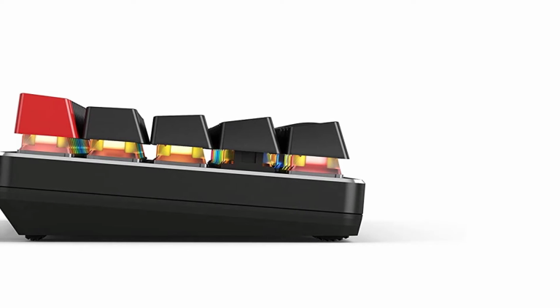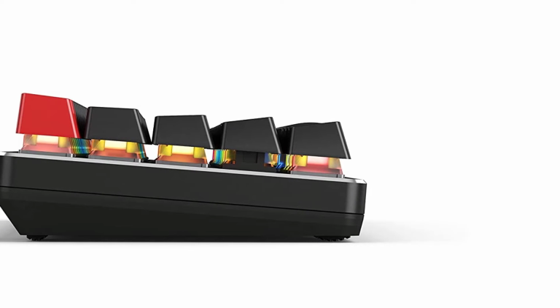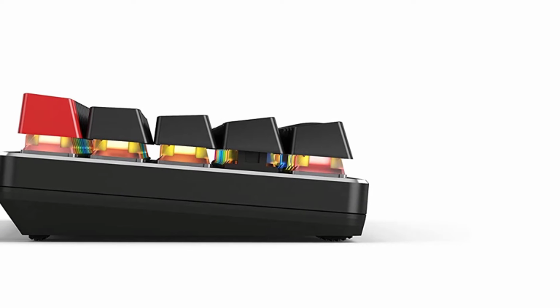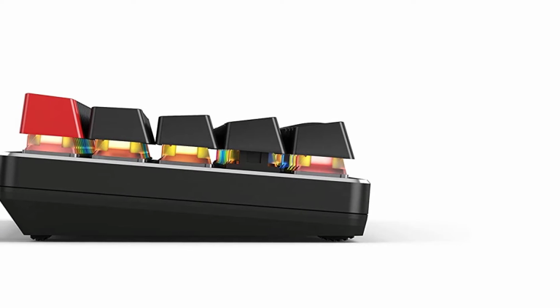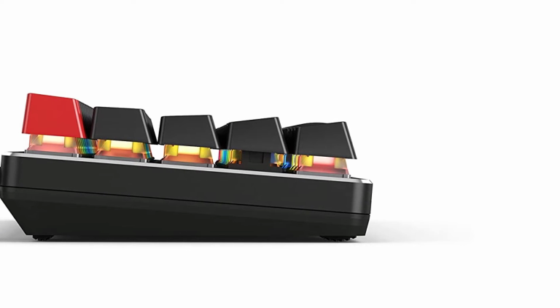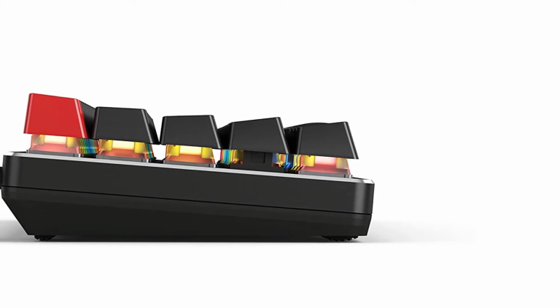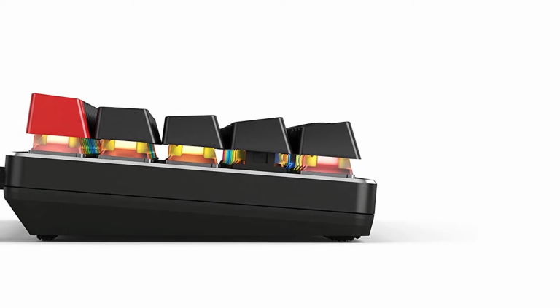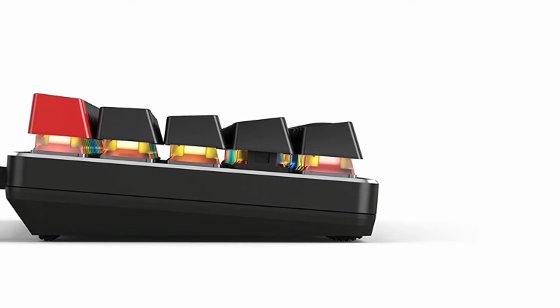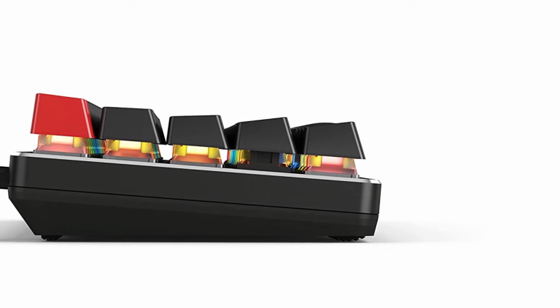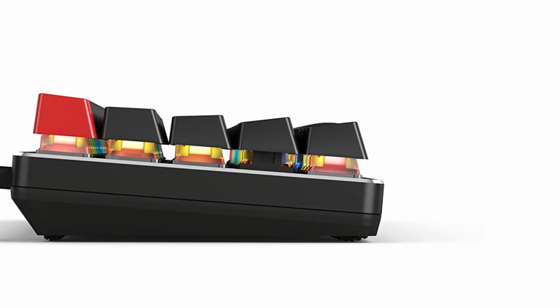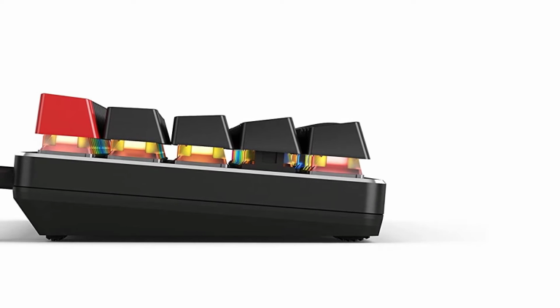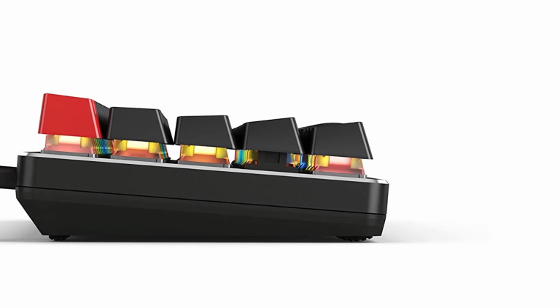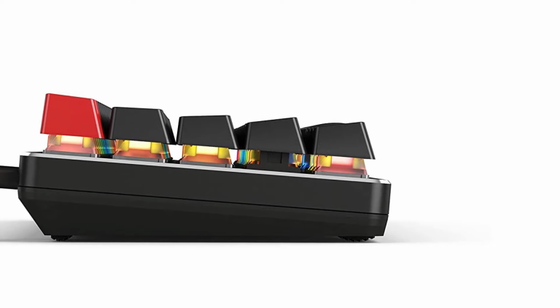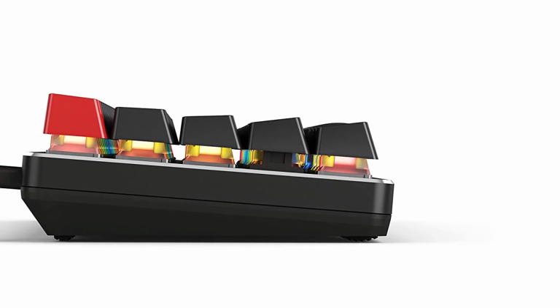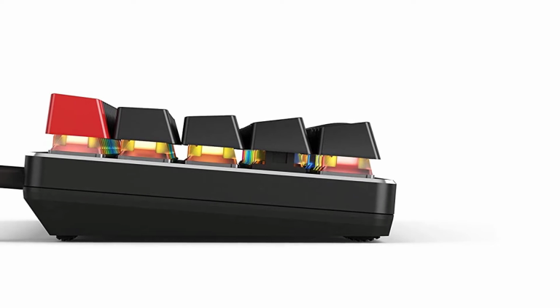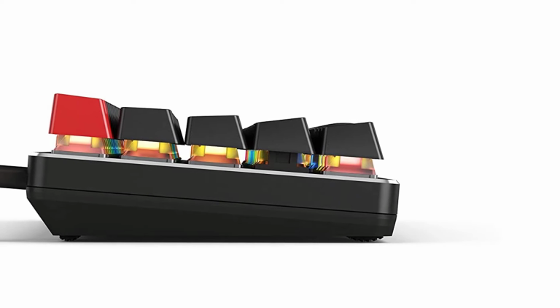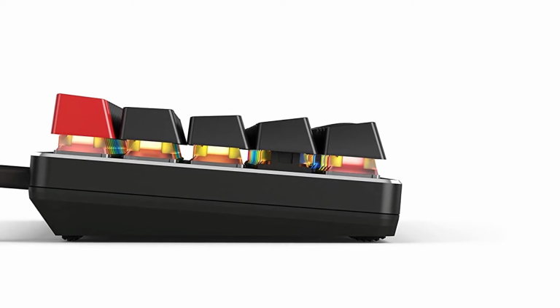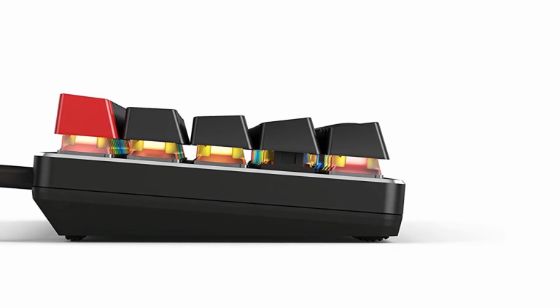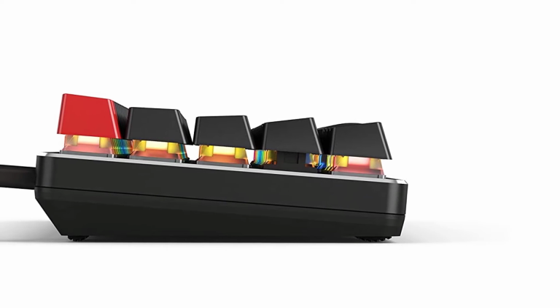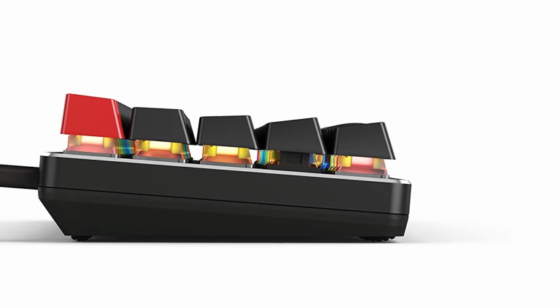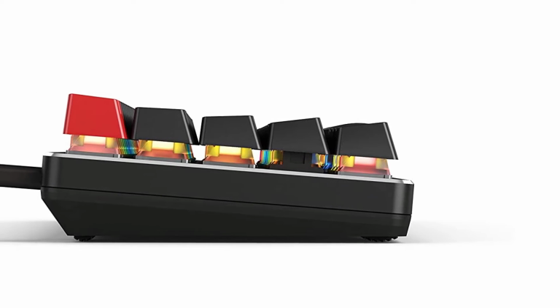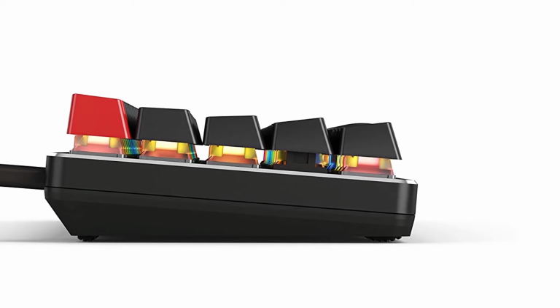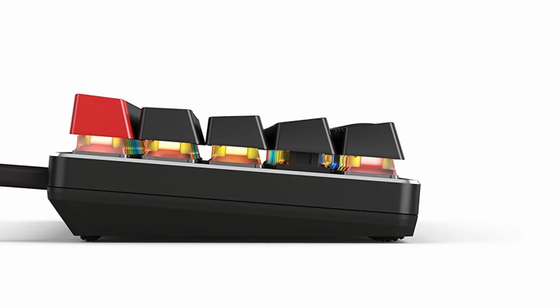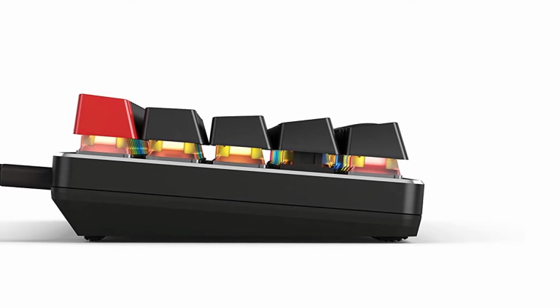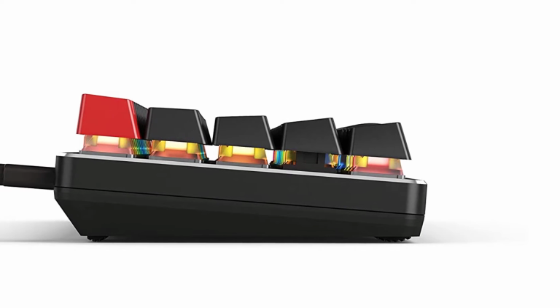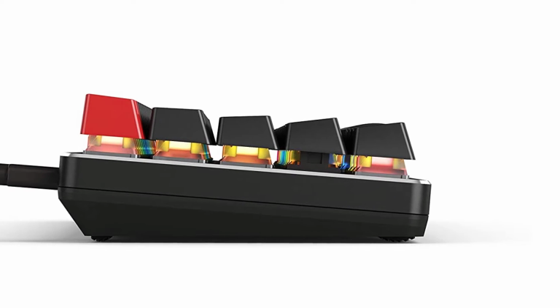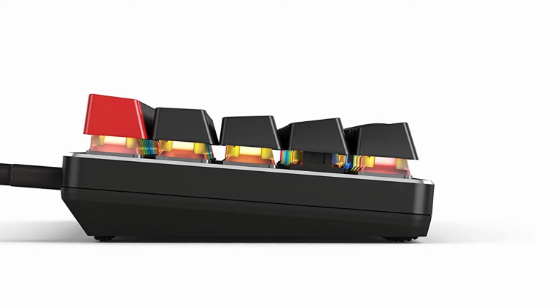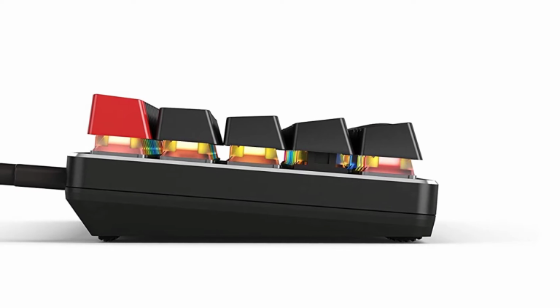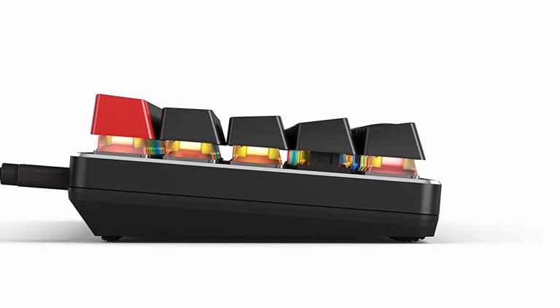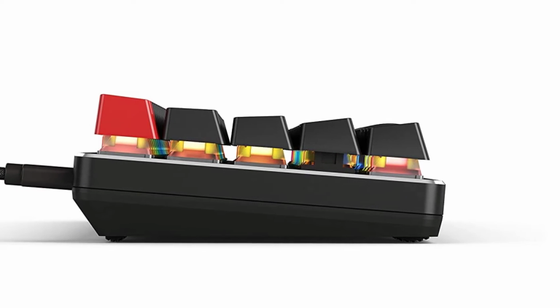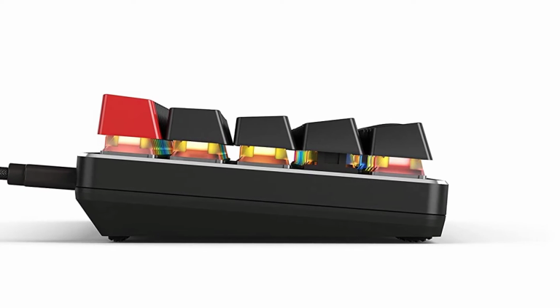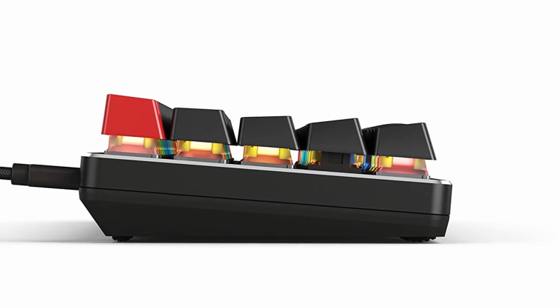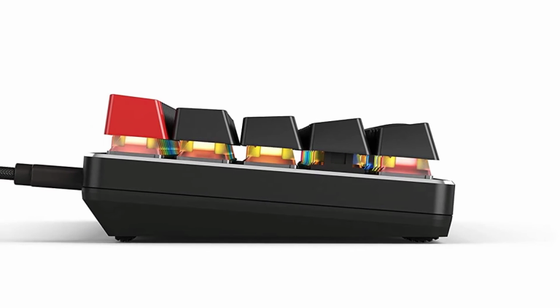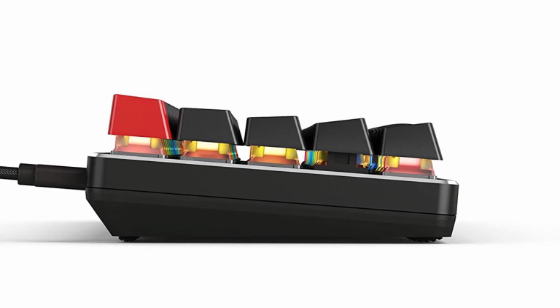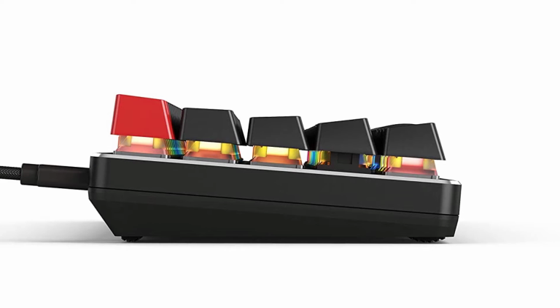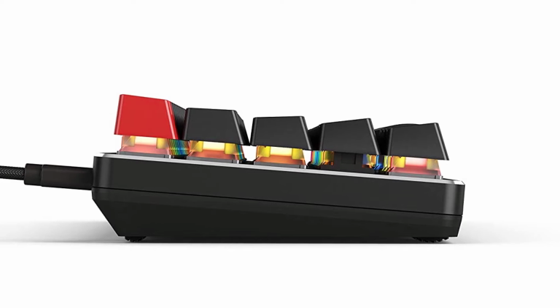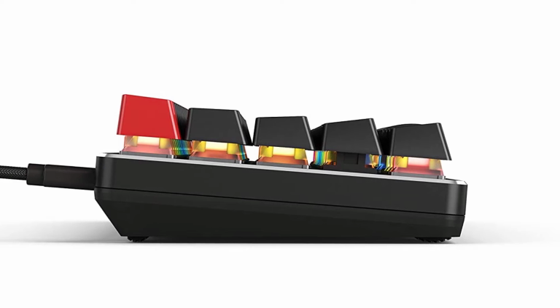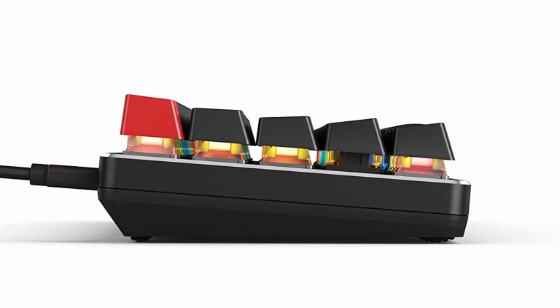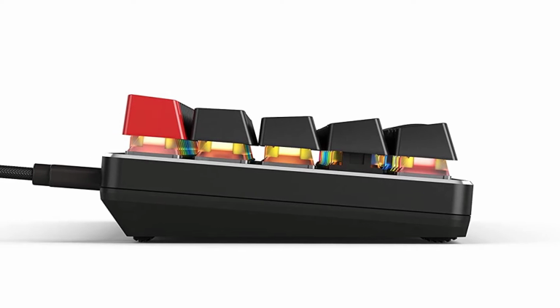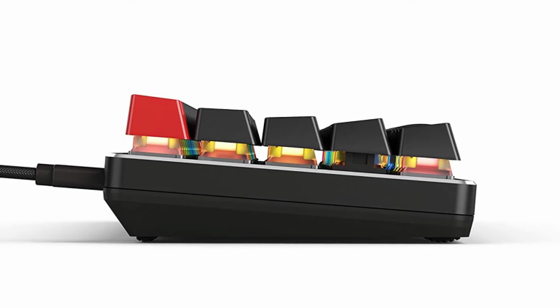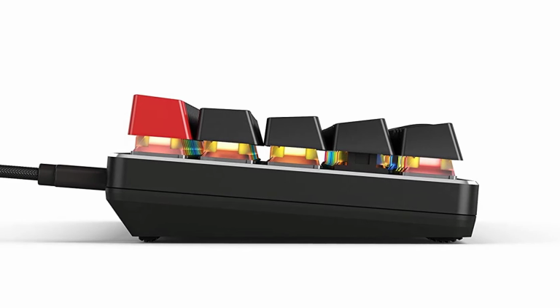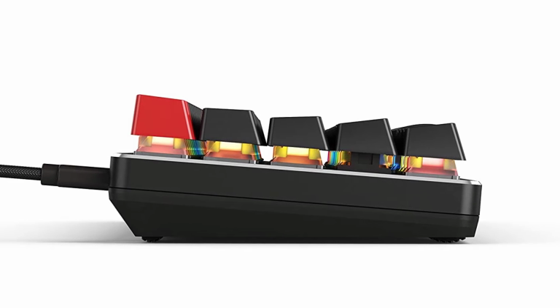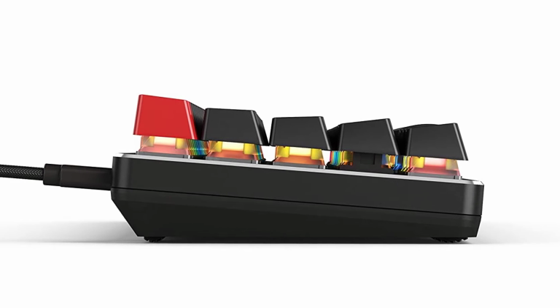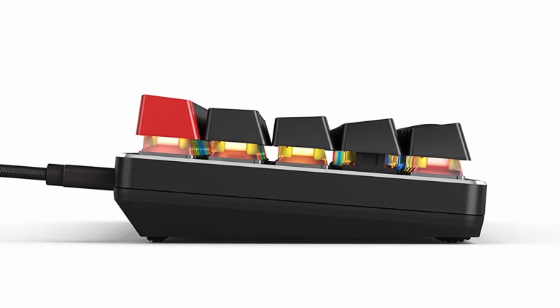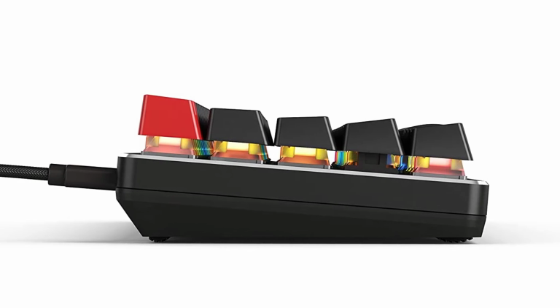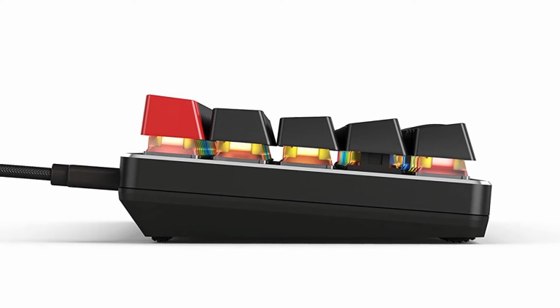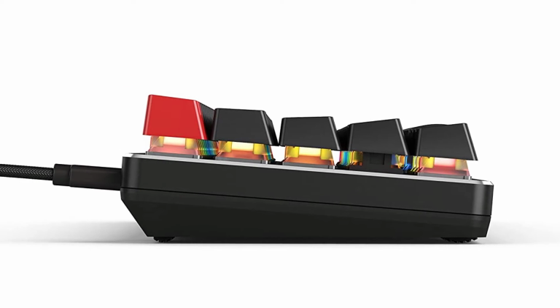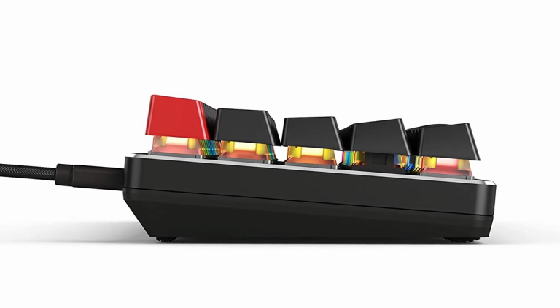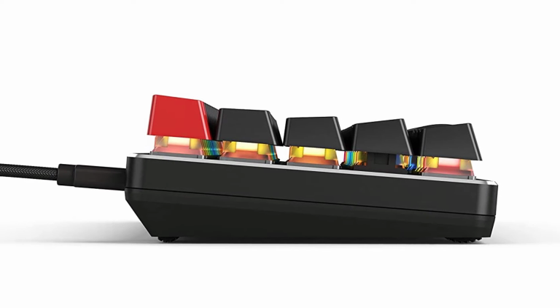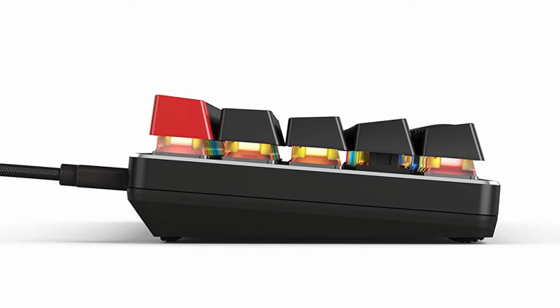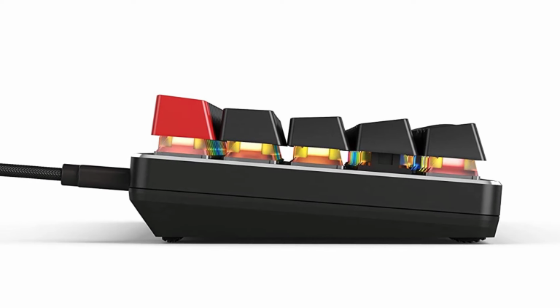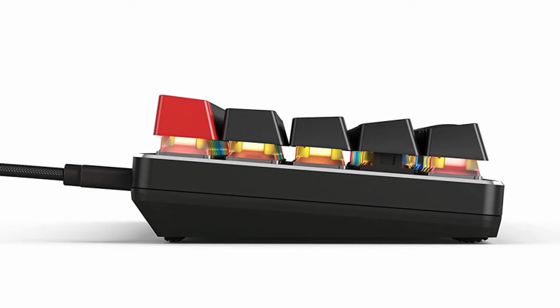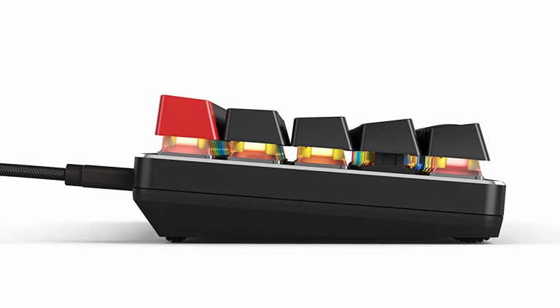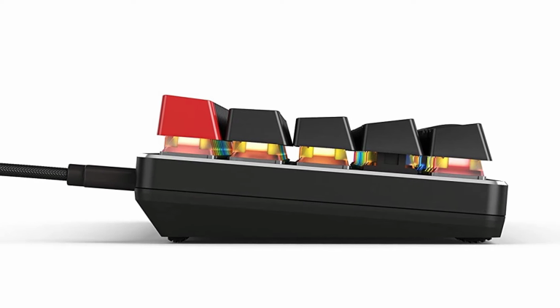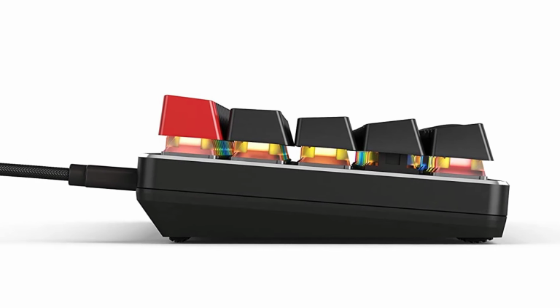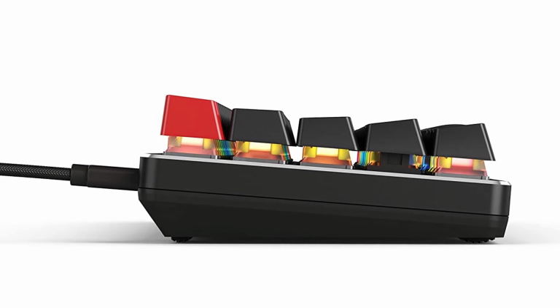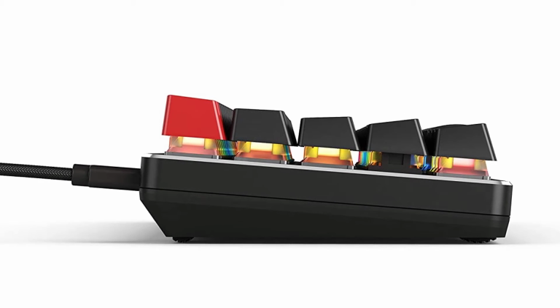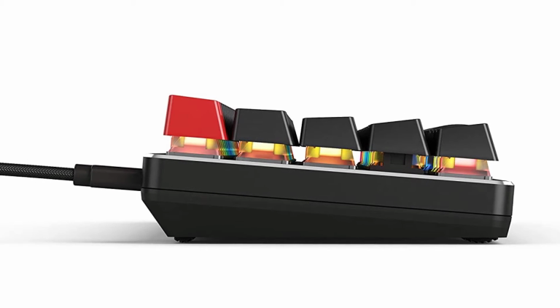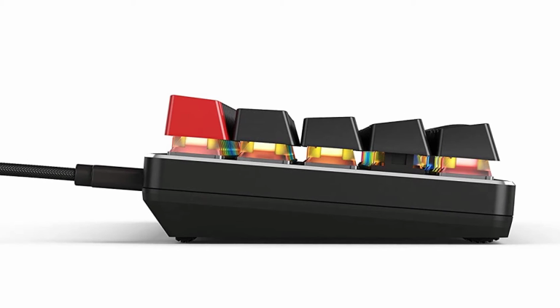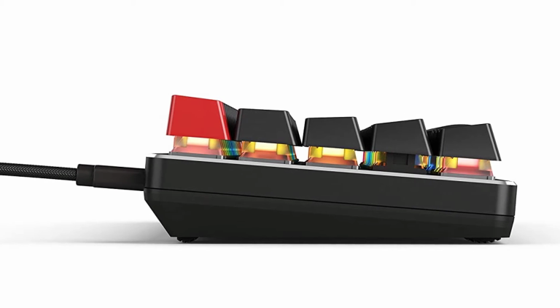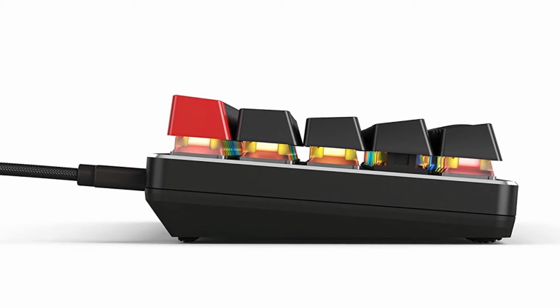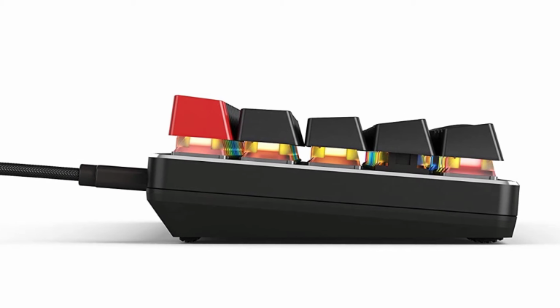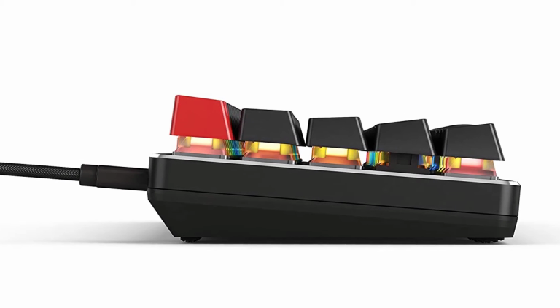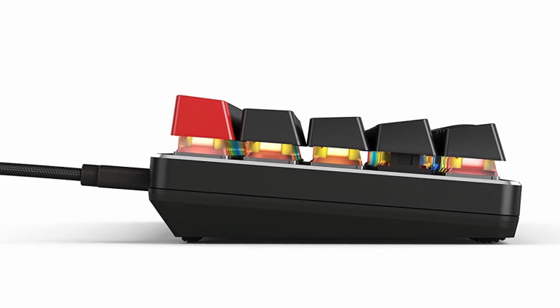You can simply pop out the switch just like a keycap, and mix and match to test out and use any combination of switches you desire.